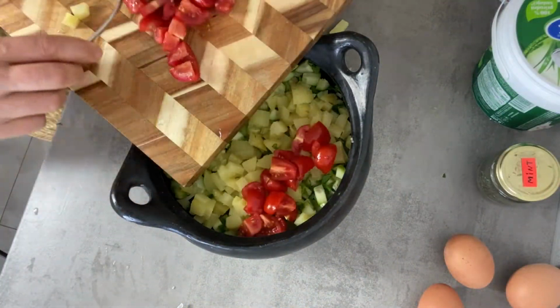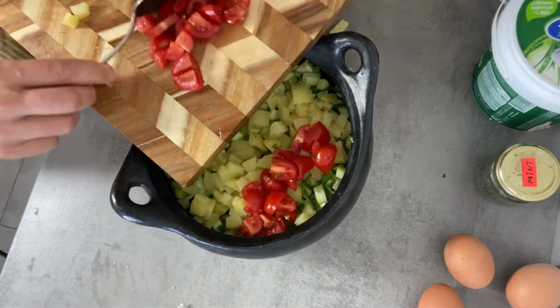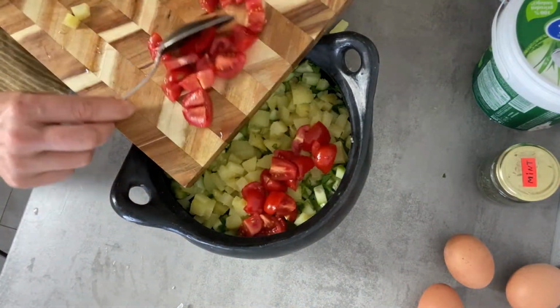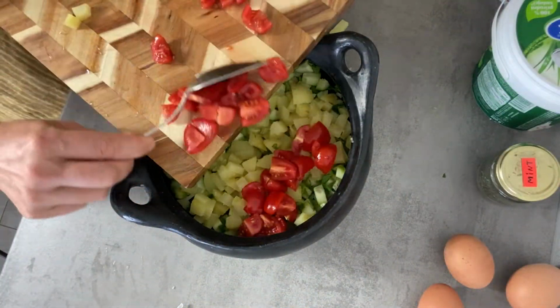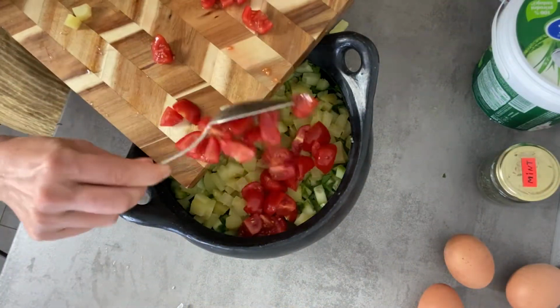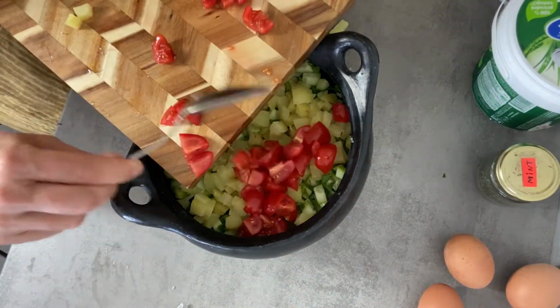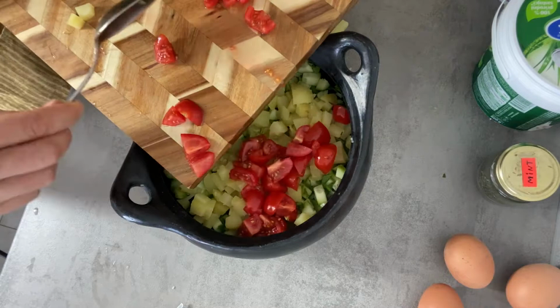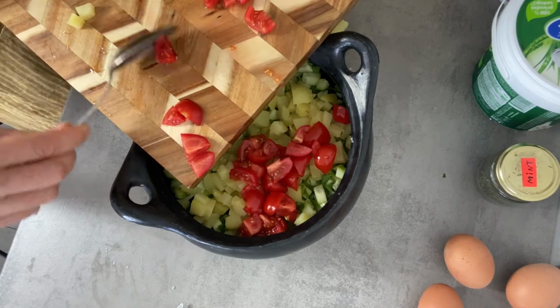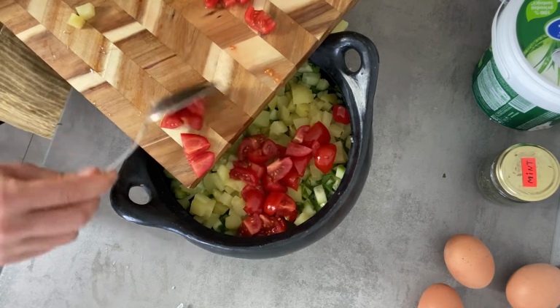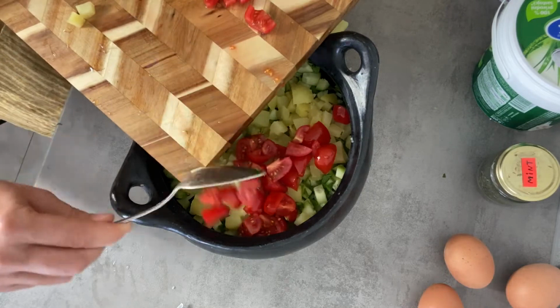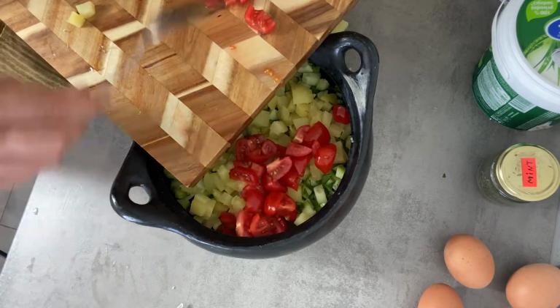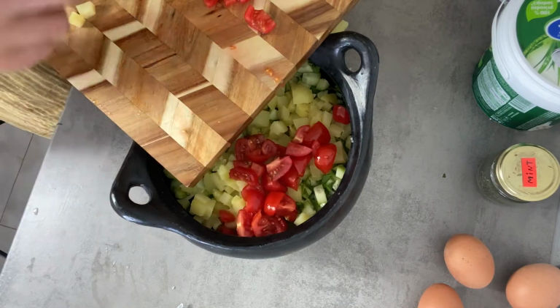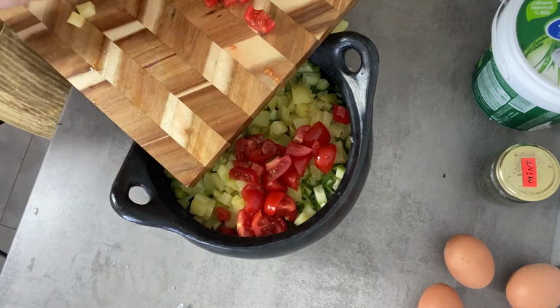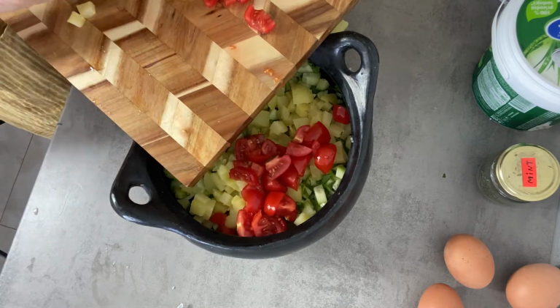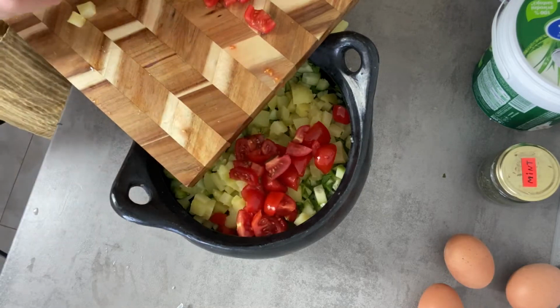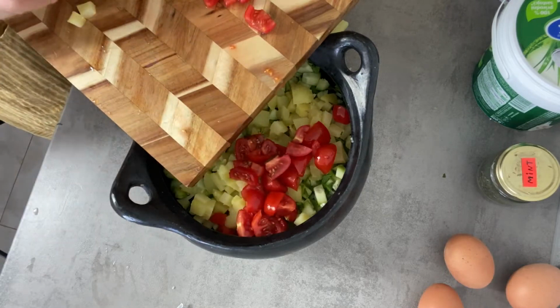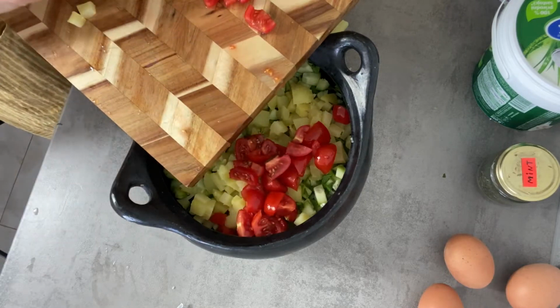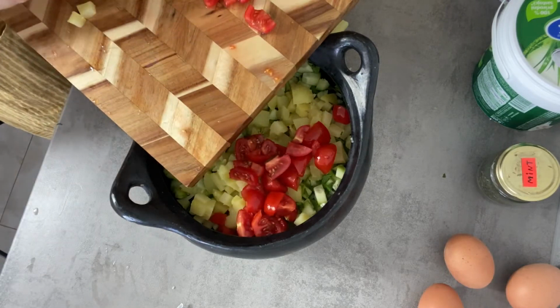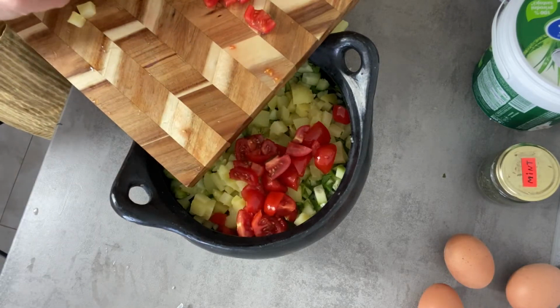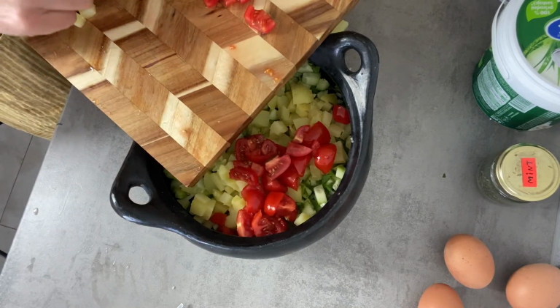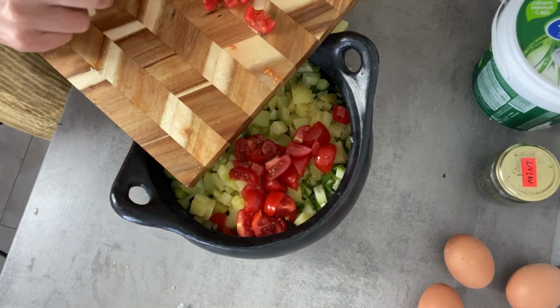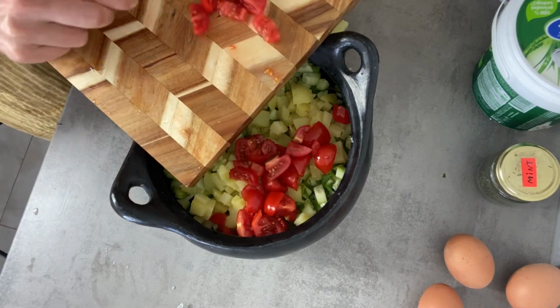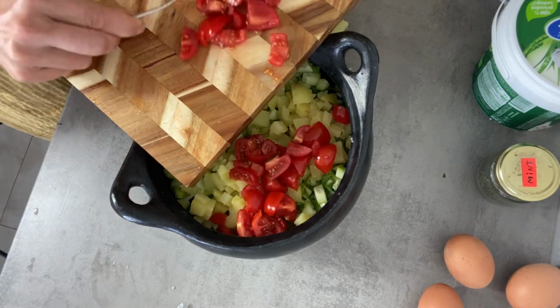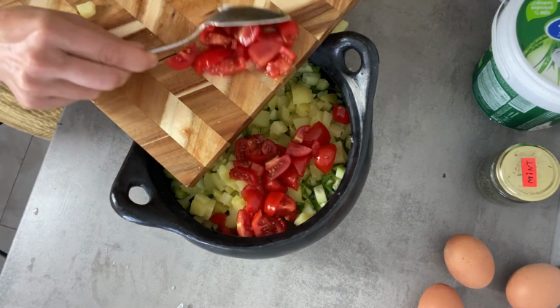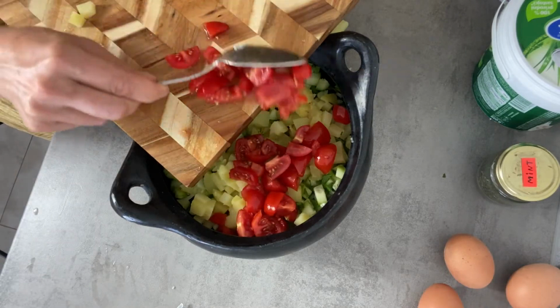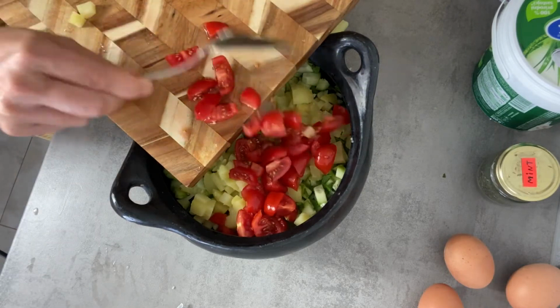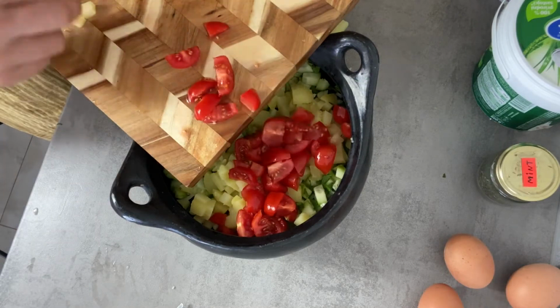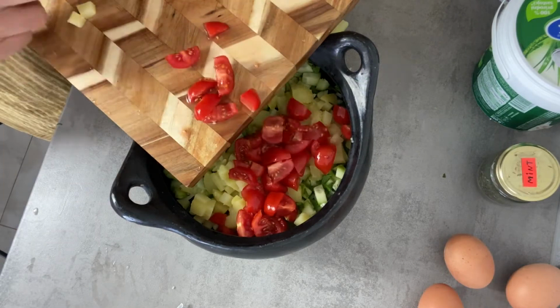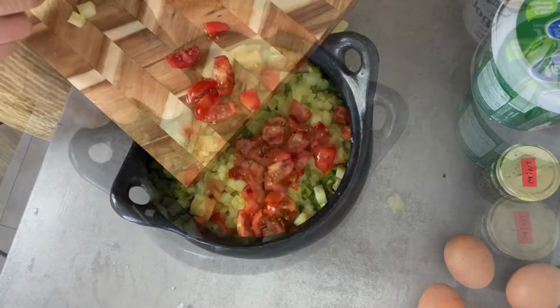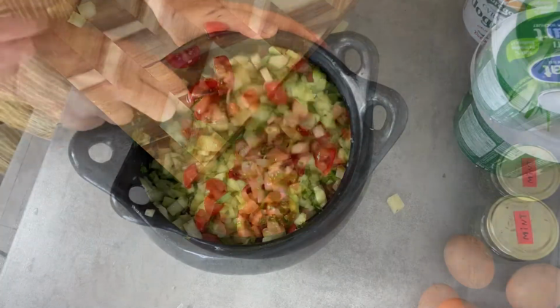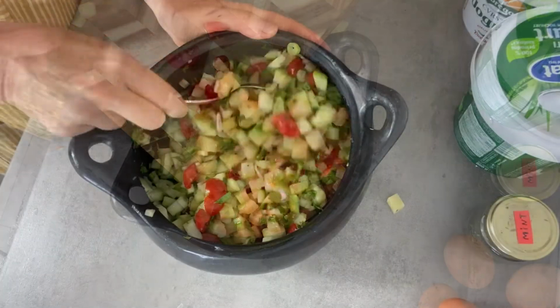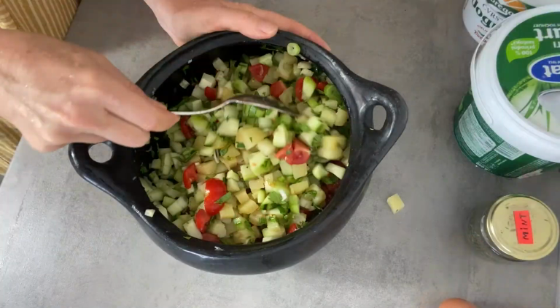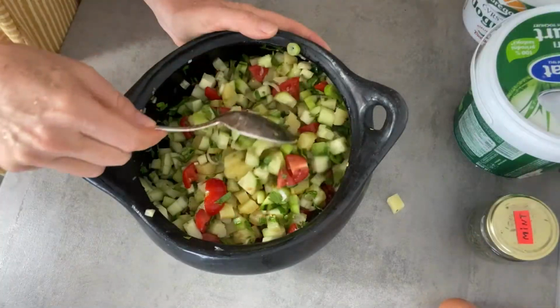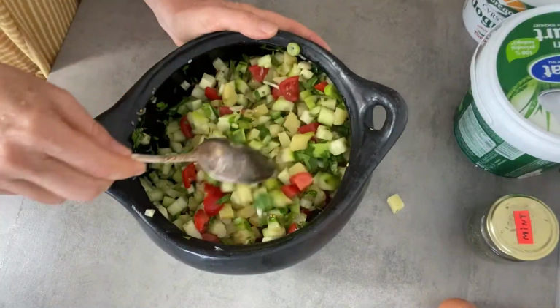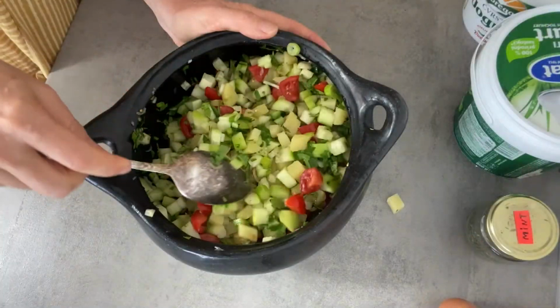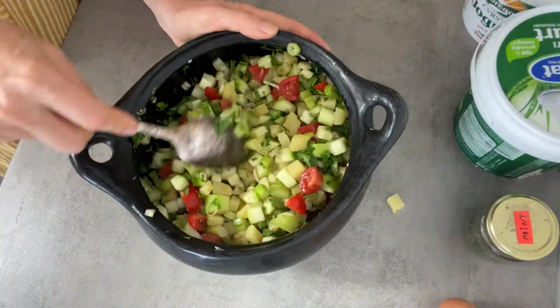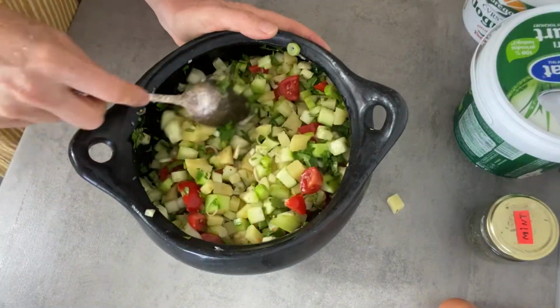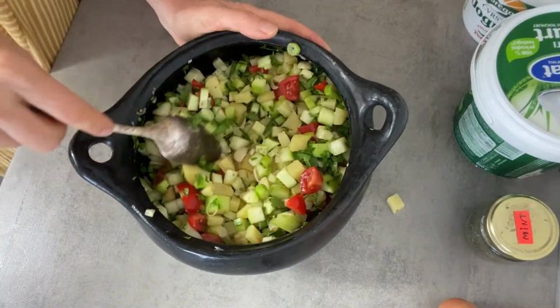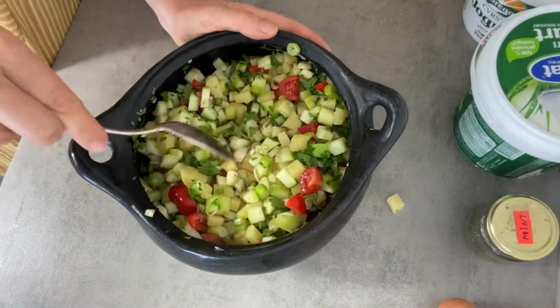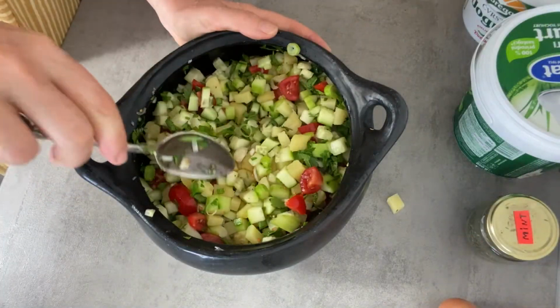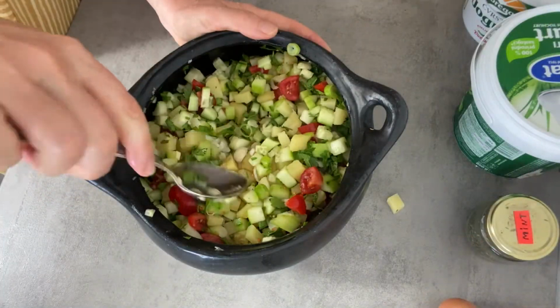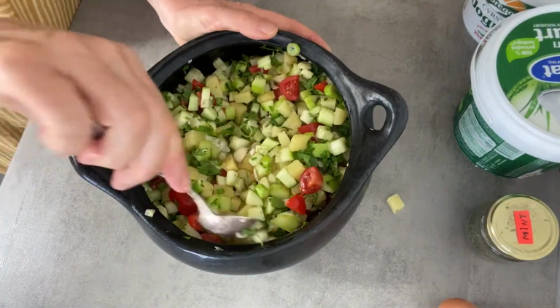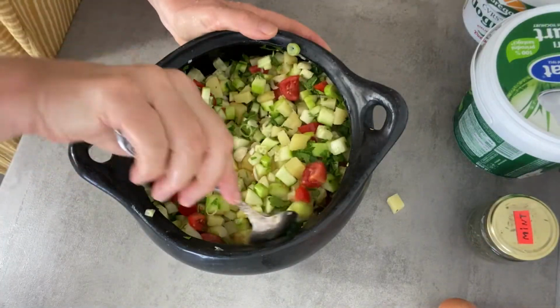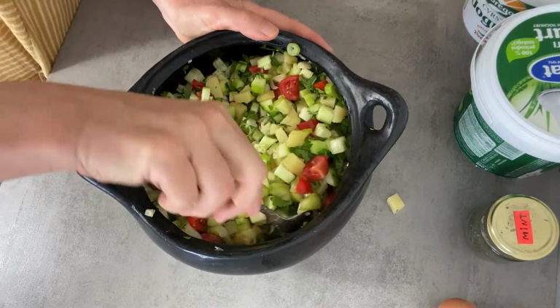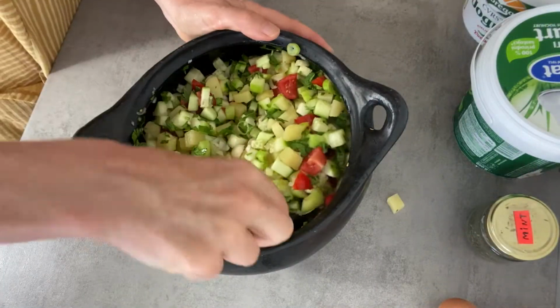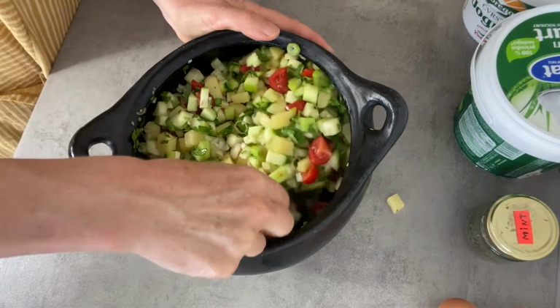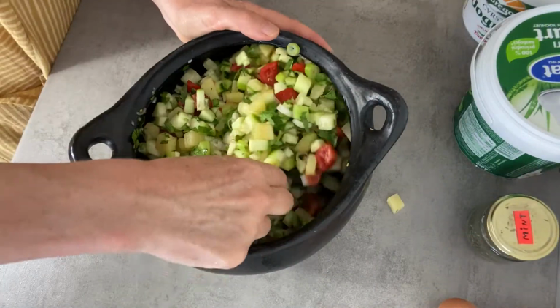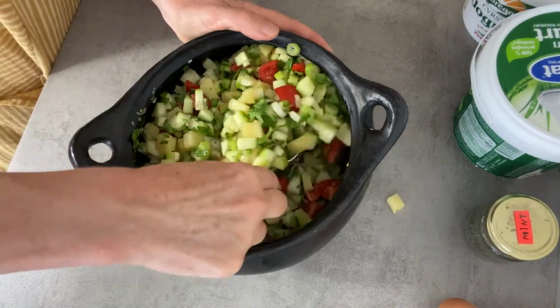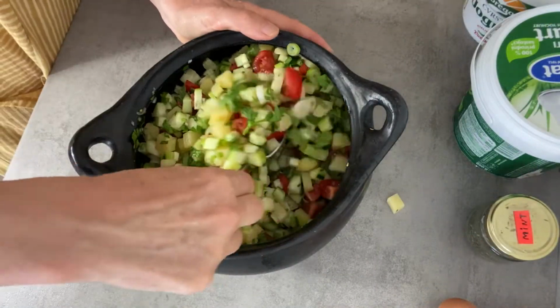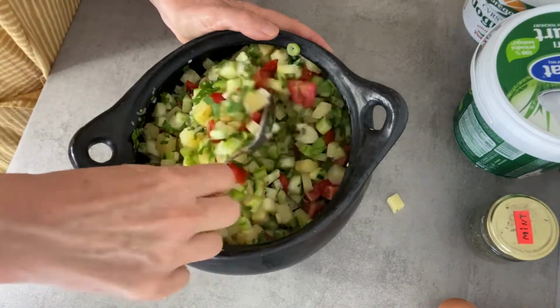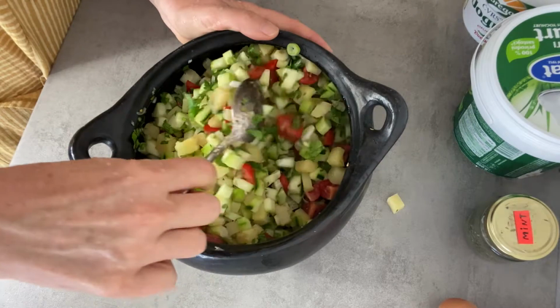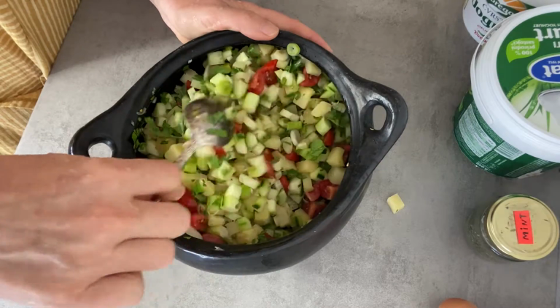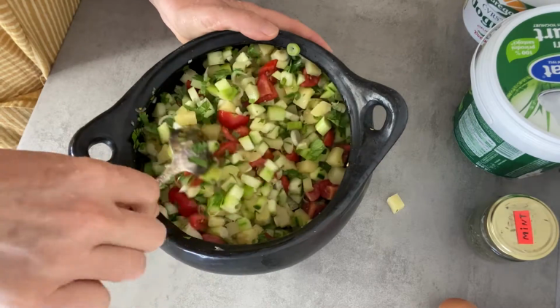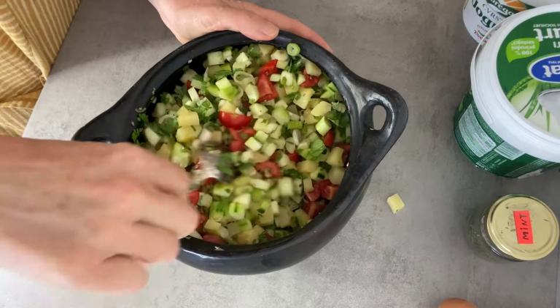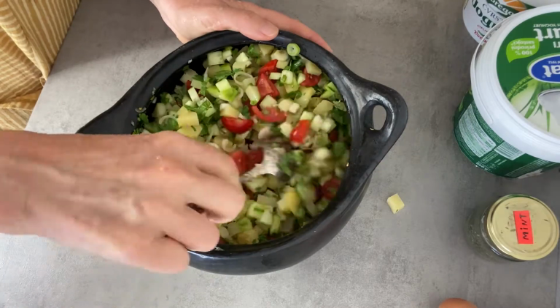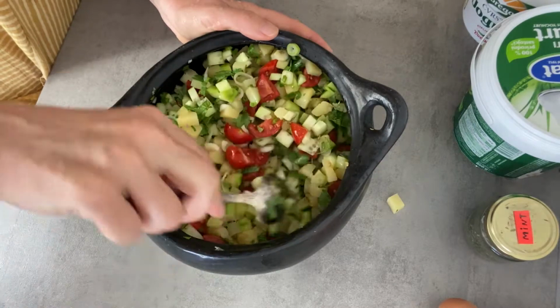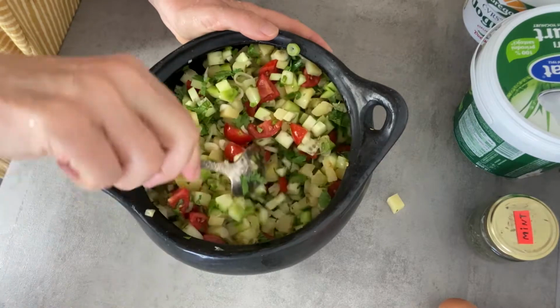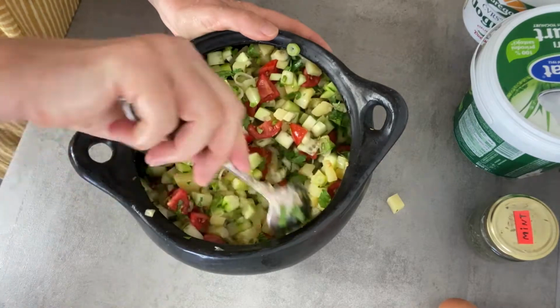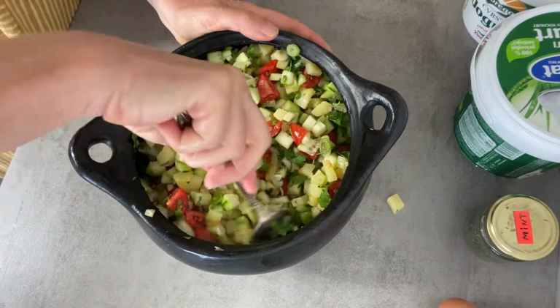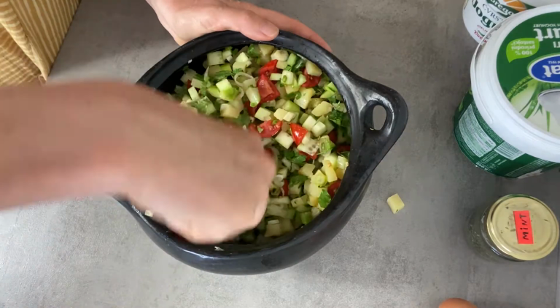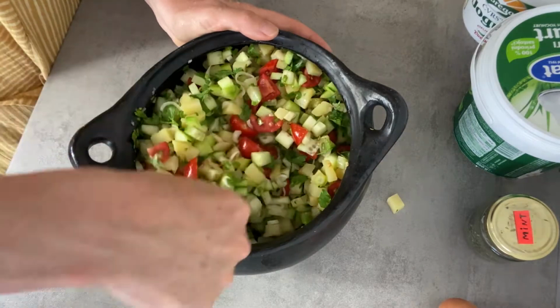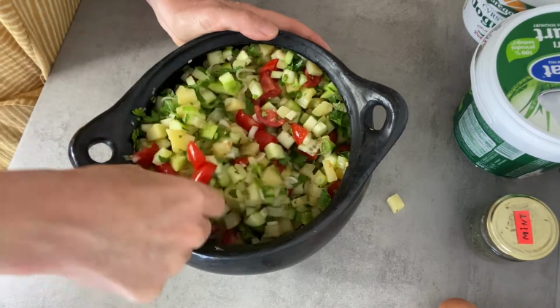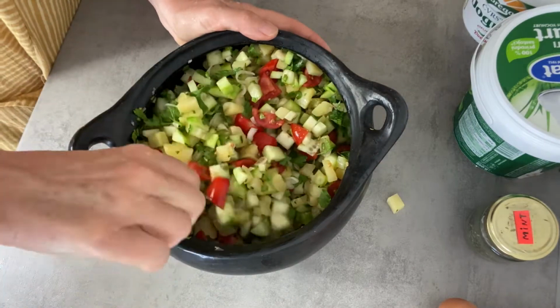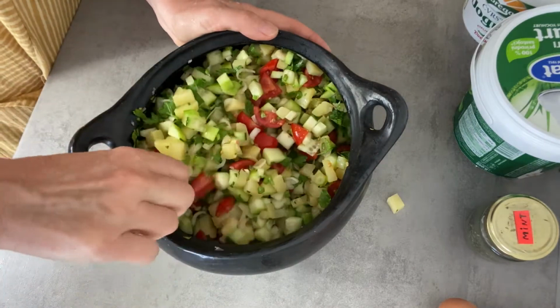Once ready, put your soup in the fridge. Eat it very cold — it keeps very well for a few days.